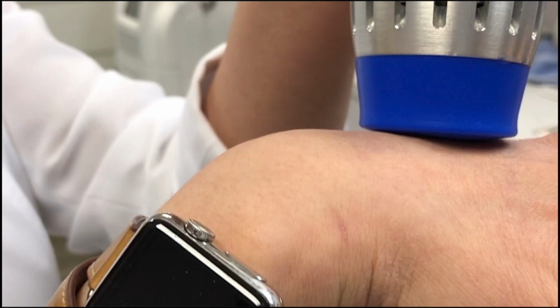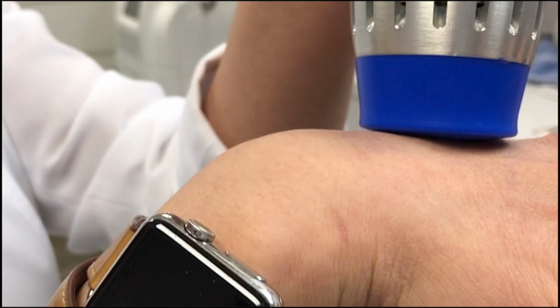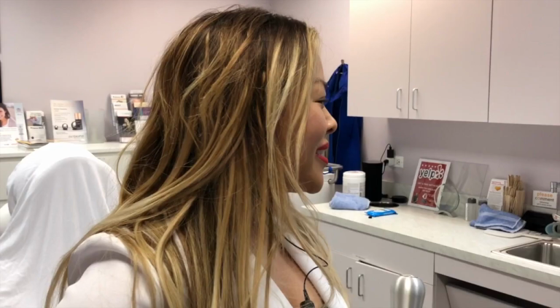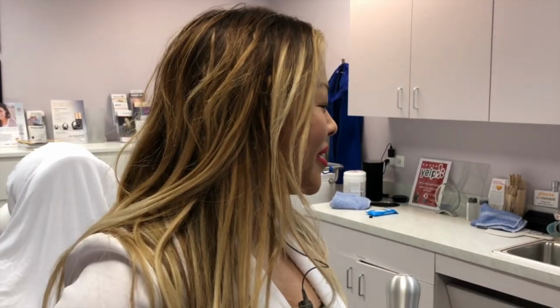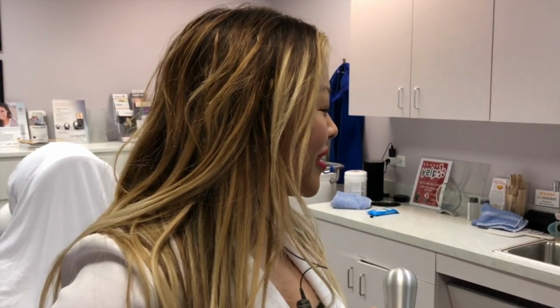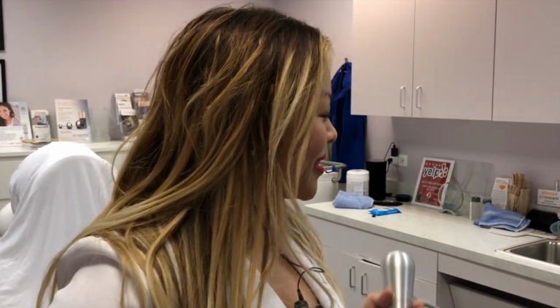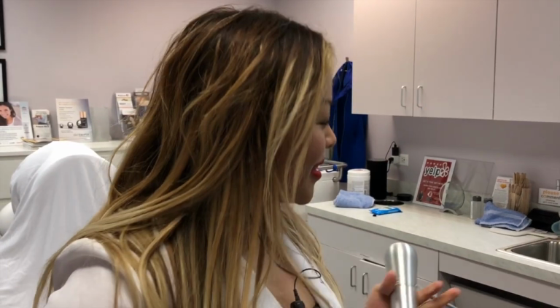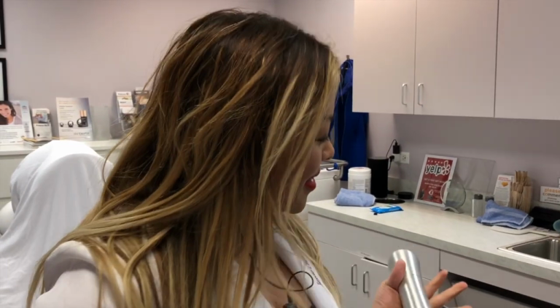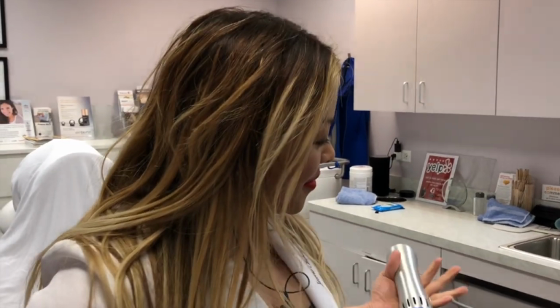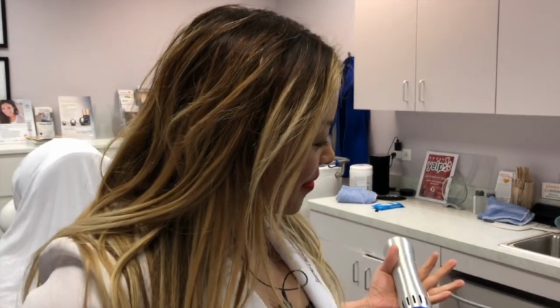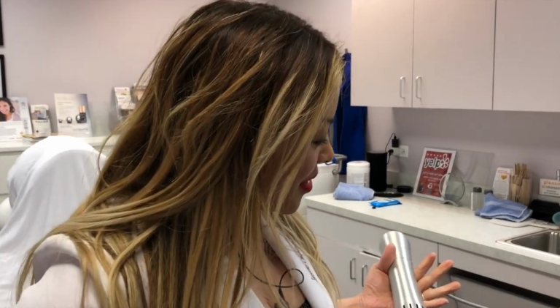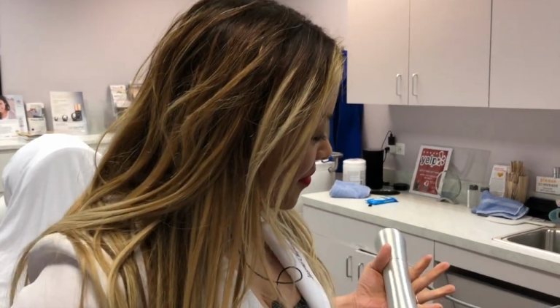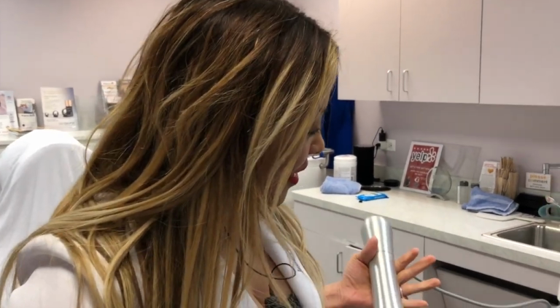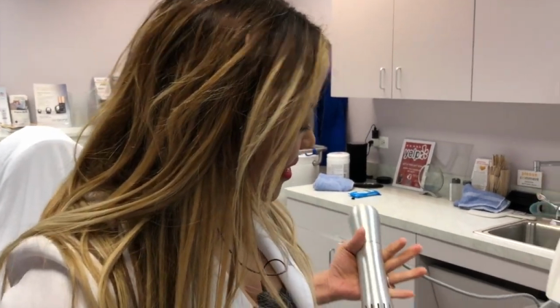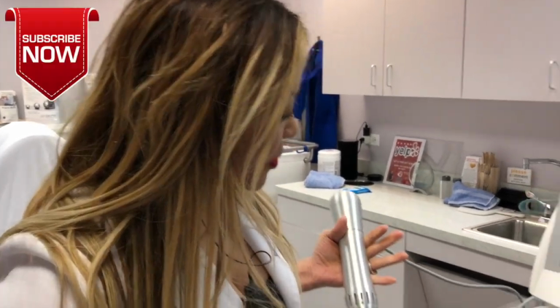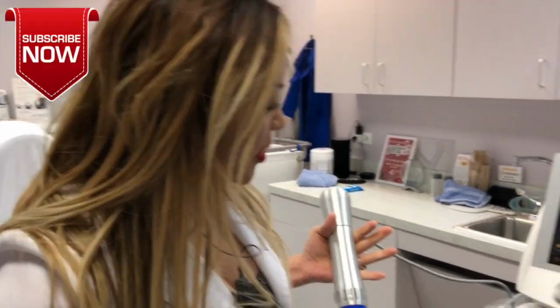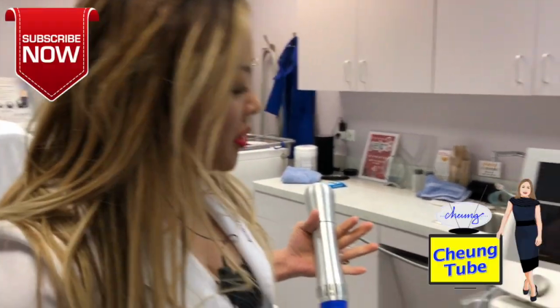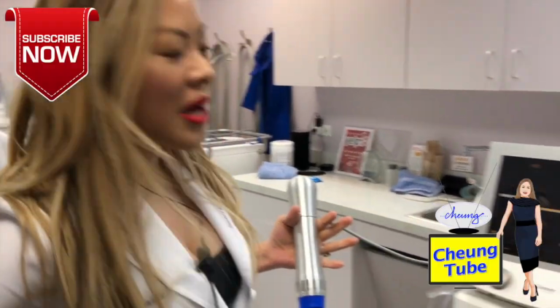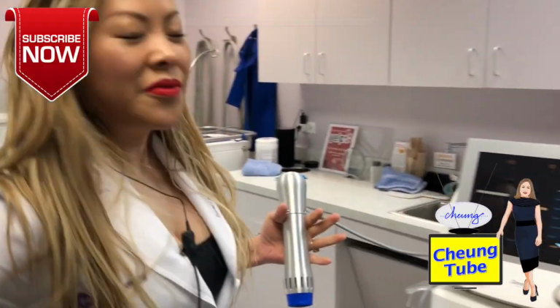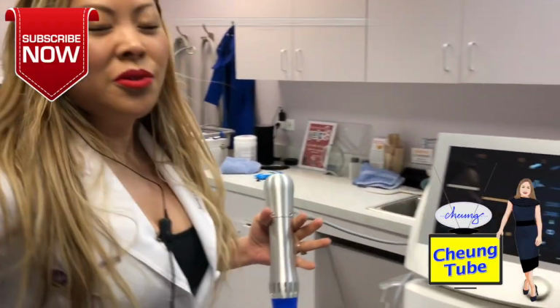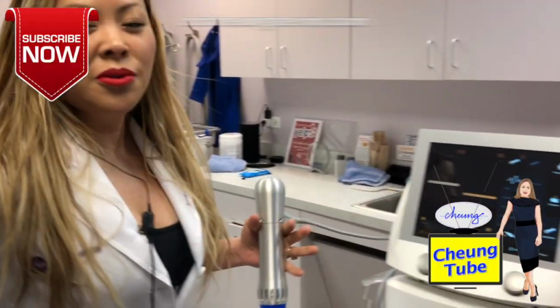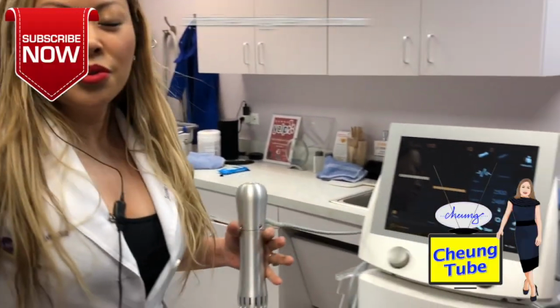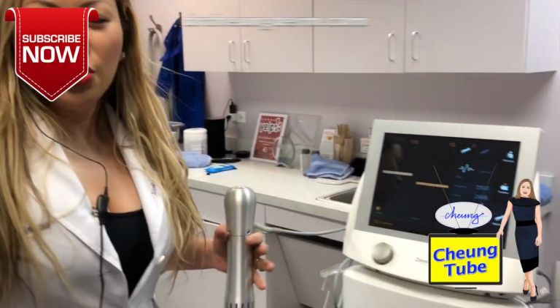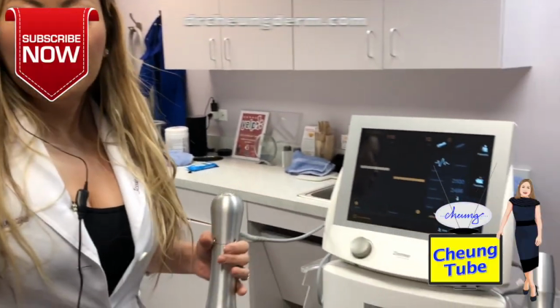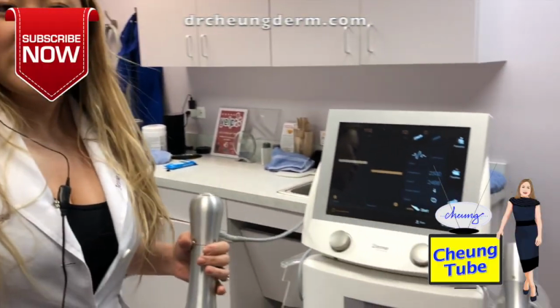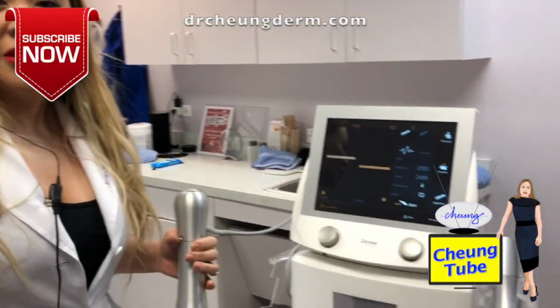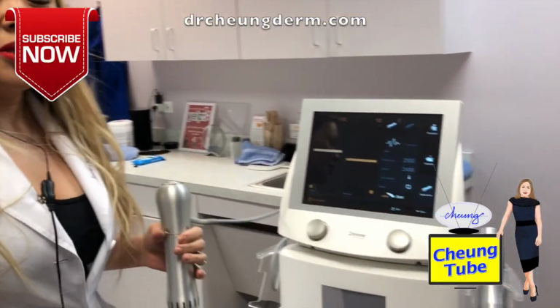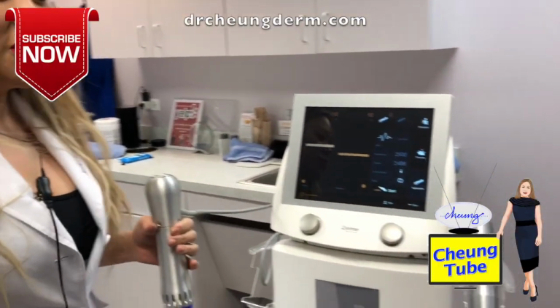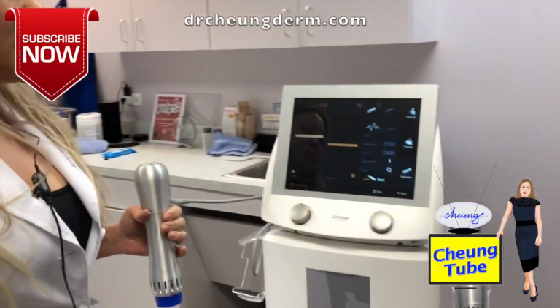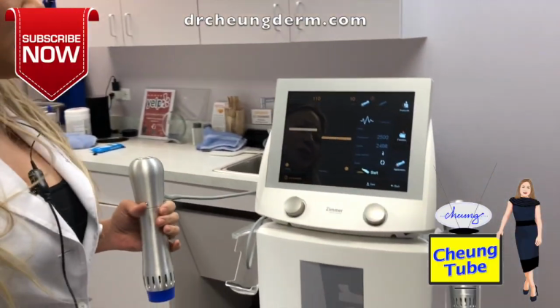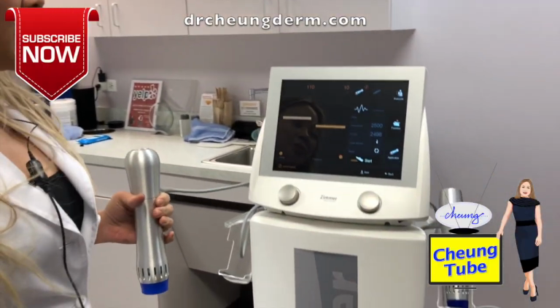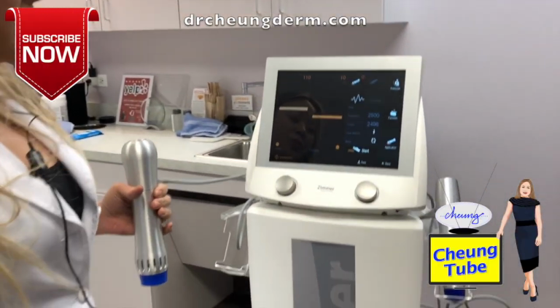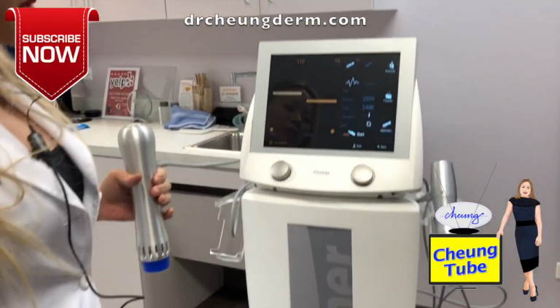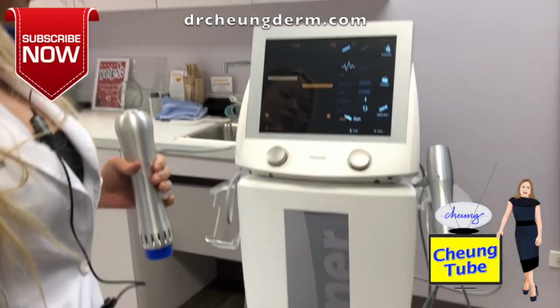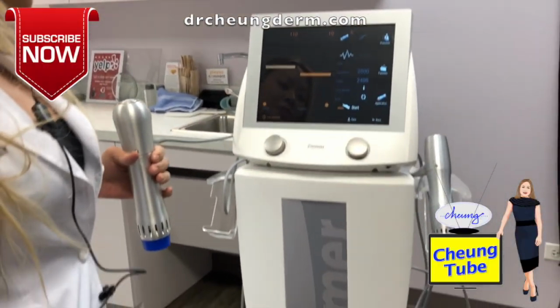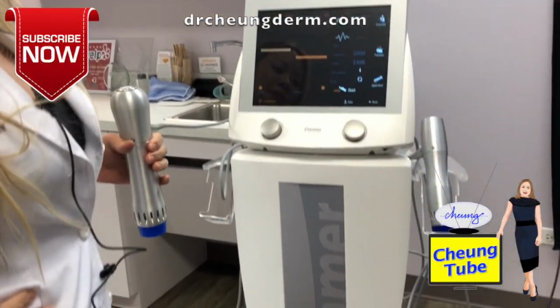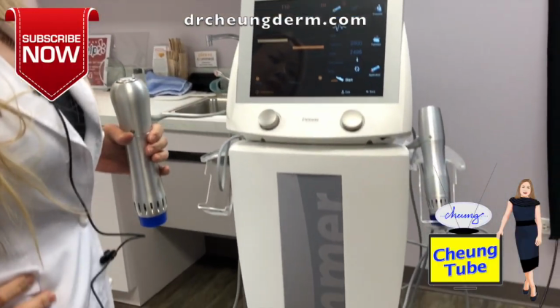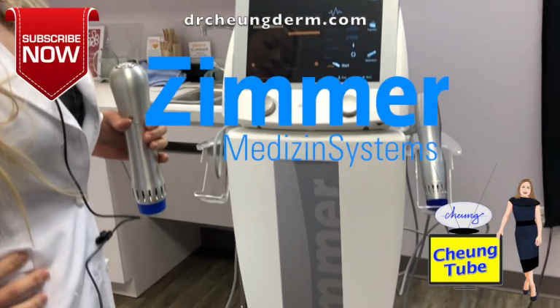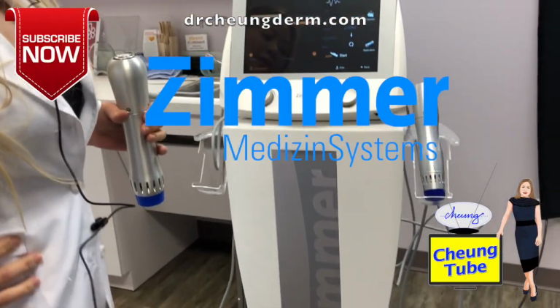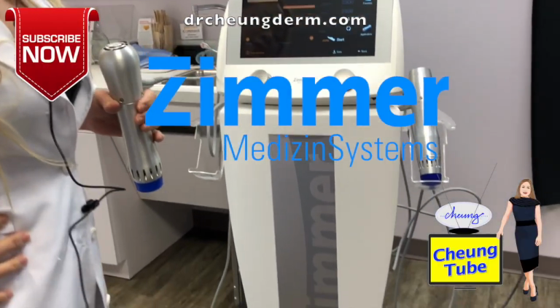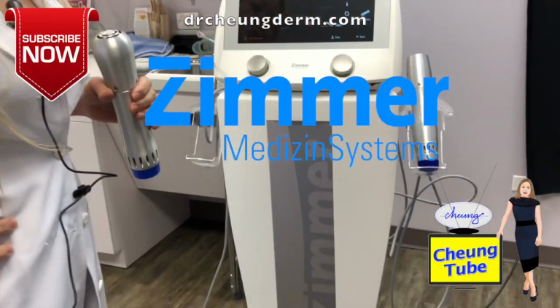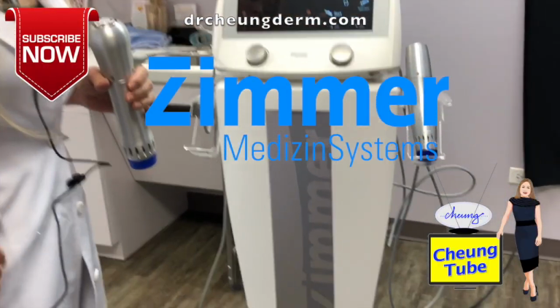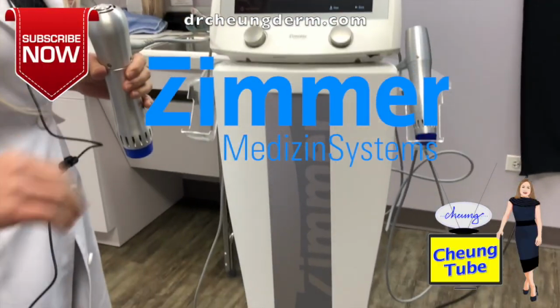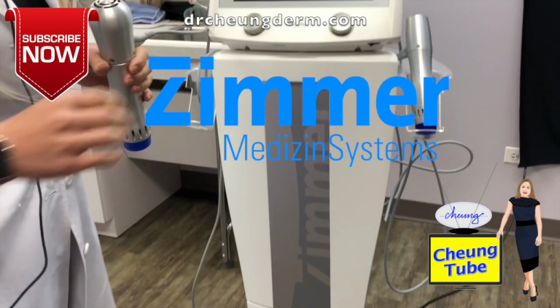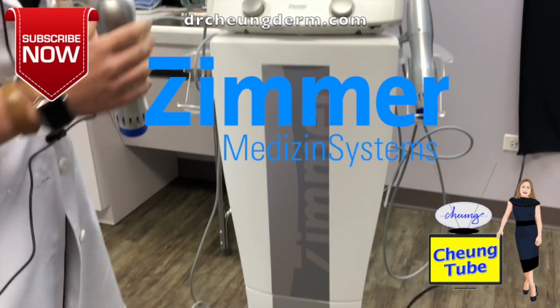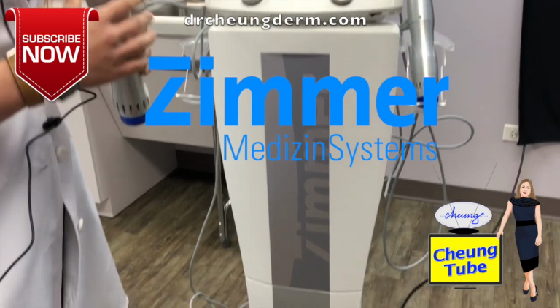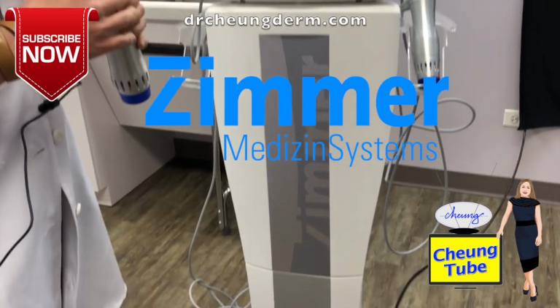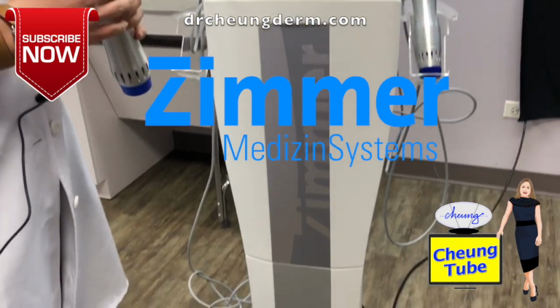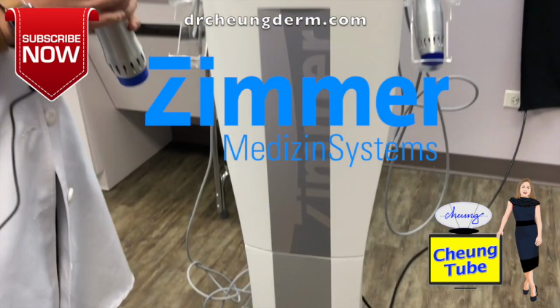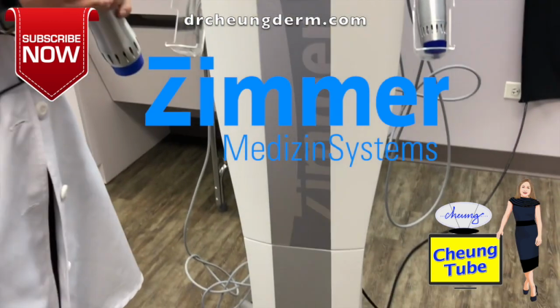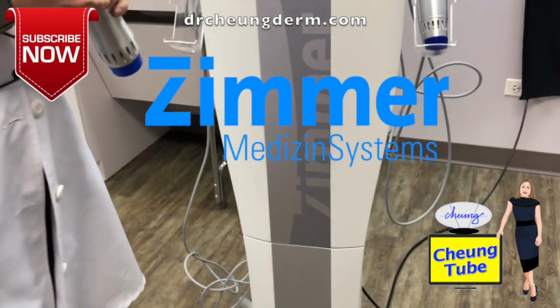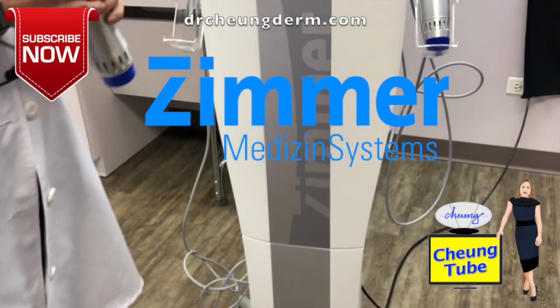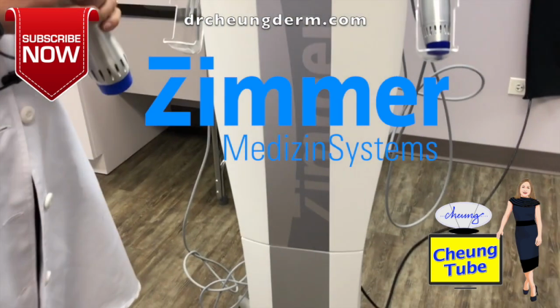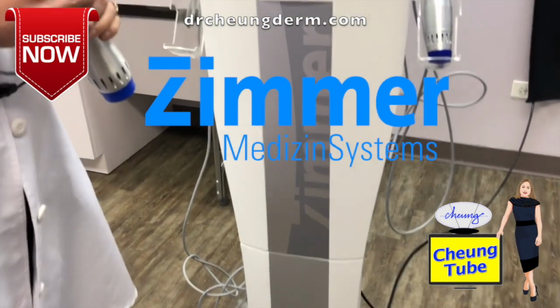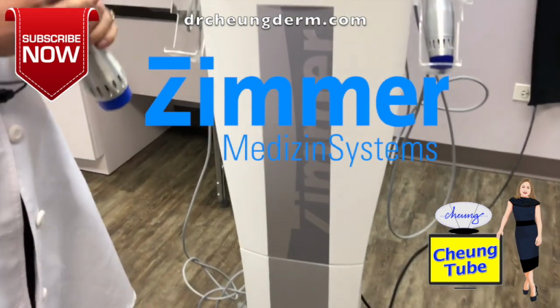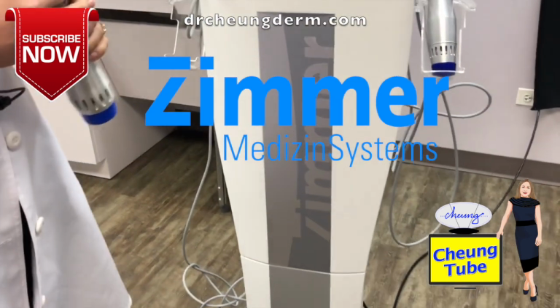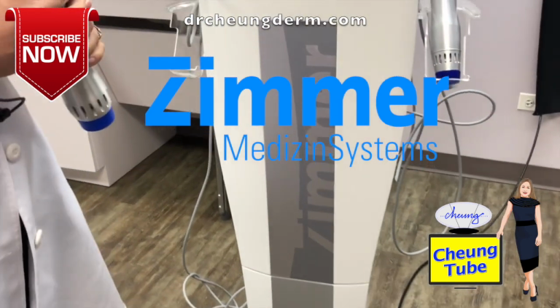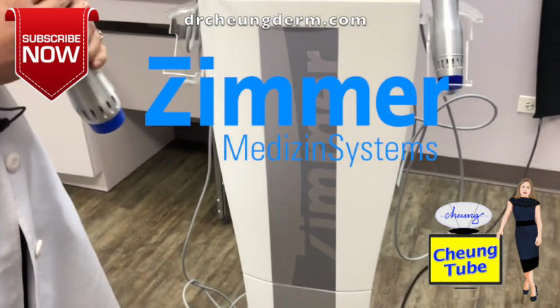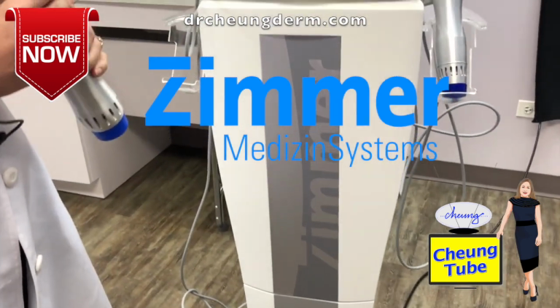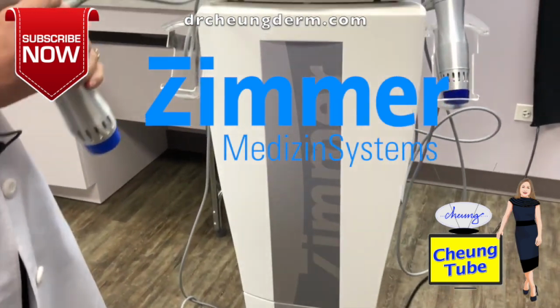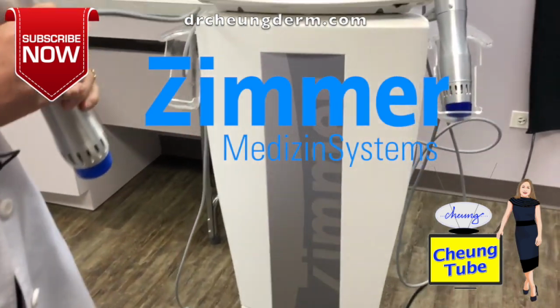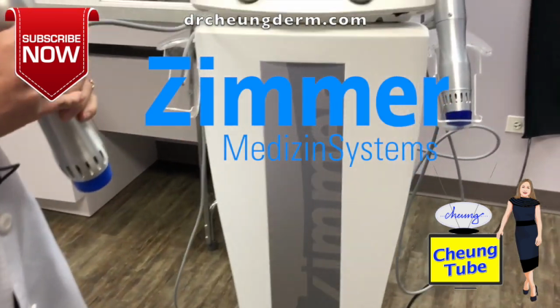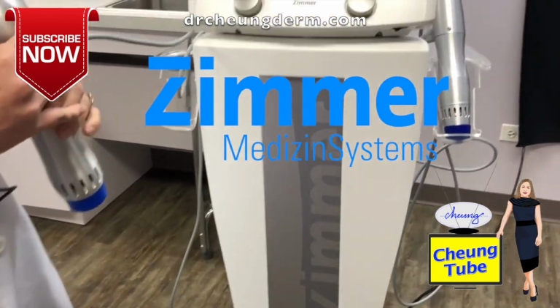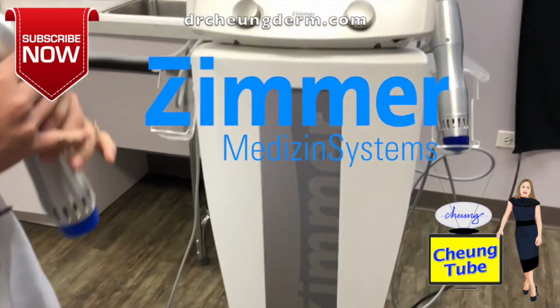So this is a fun device that we use after CoolSculpting. This is called the Zimmer Z-Wave. This is acoustic shockwave therapy.